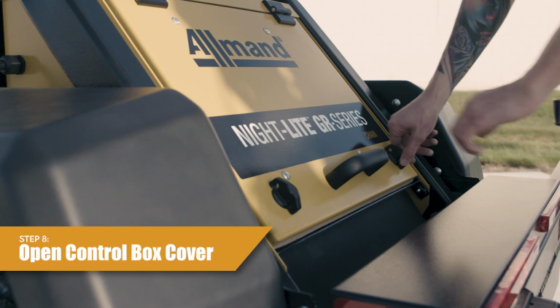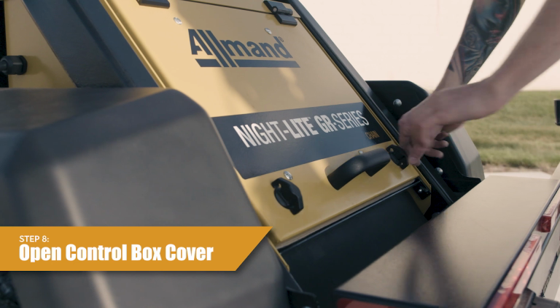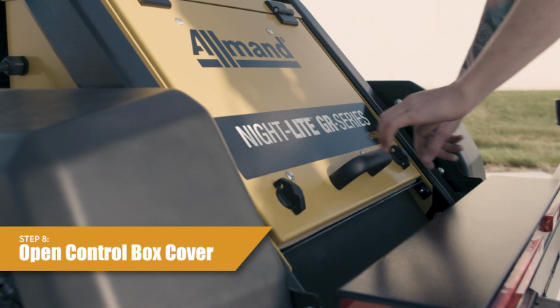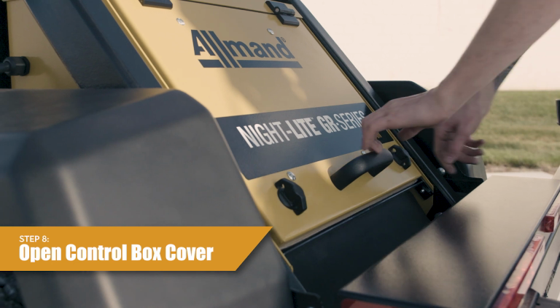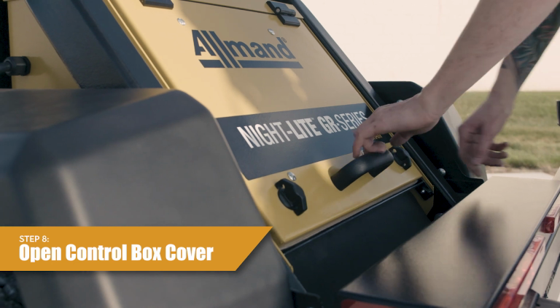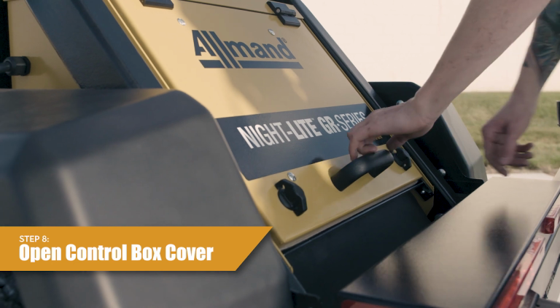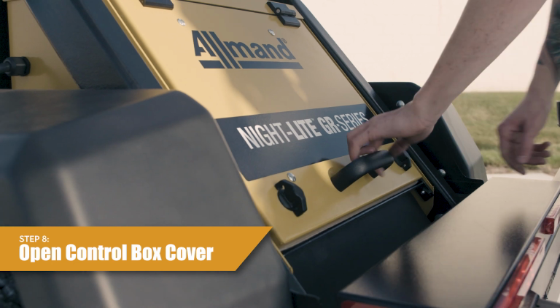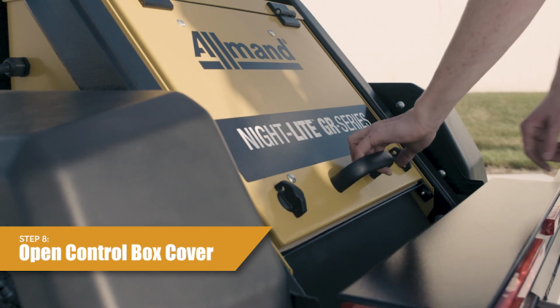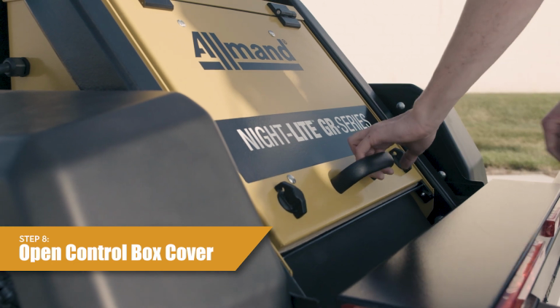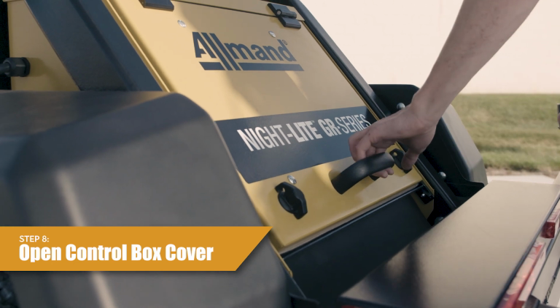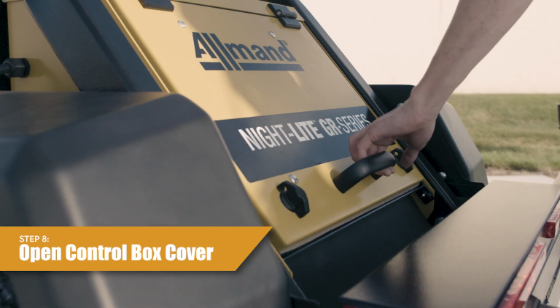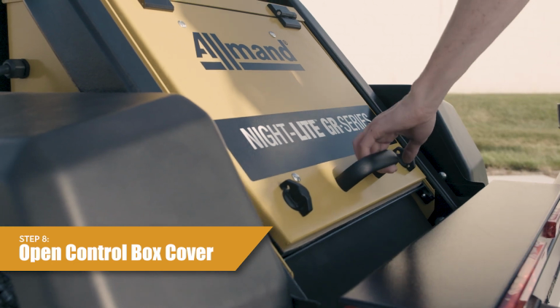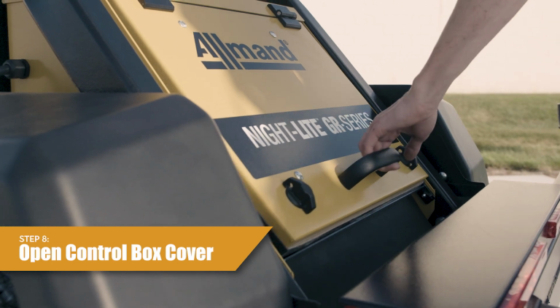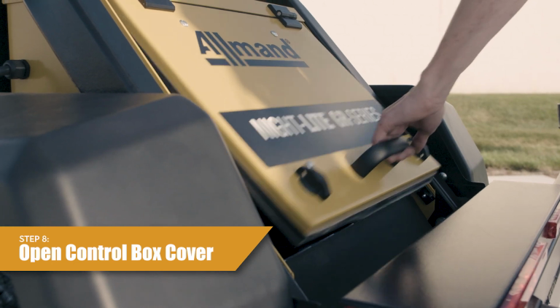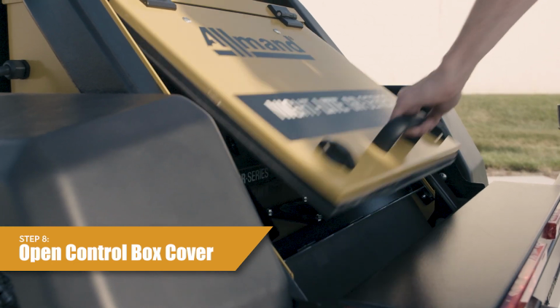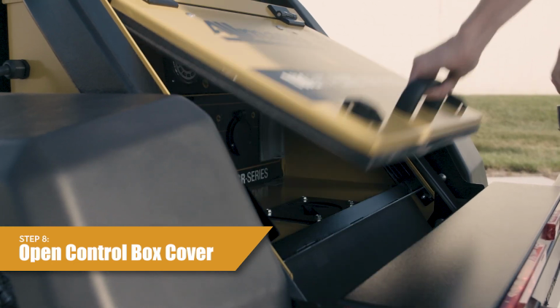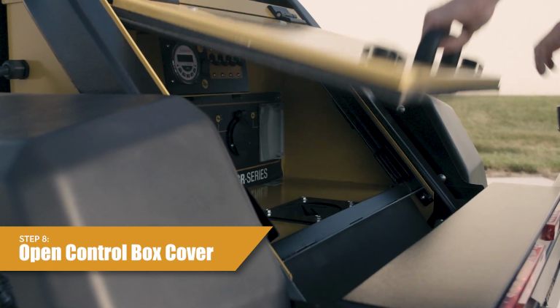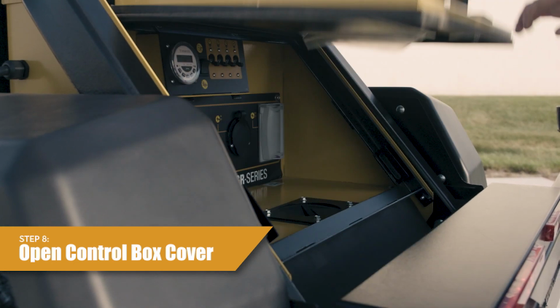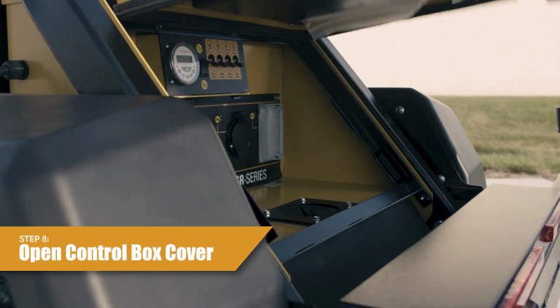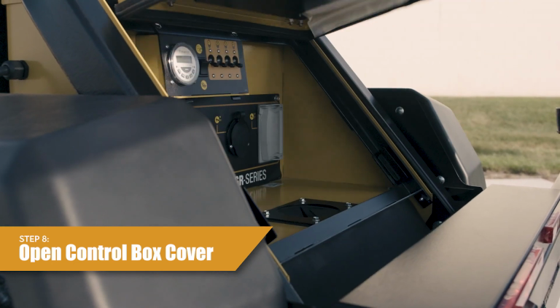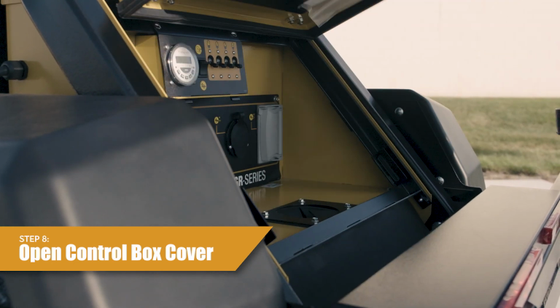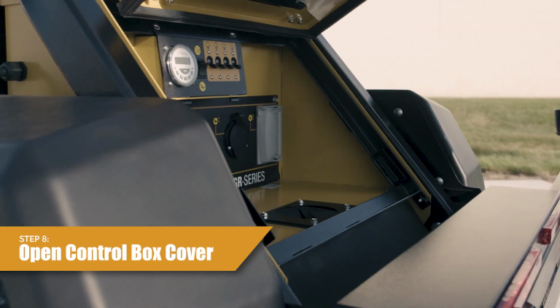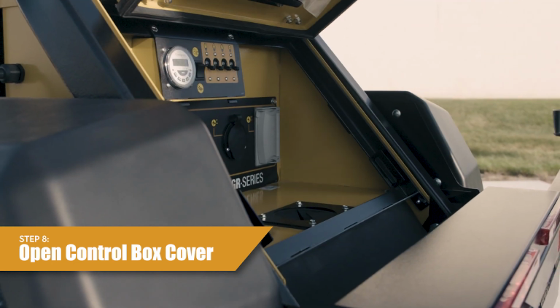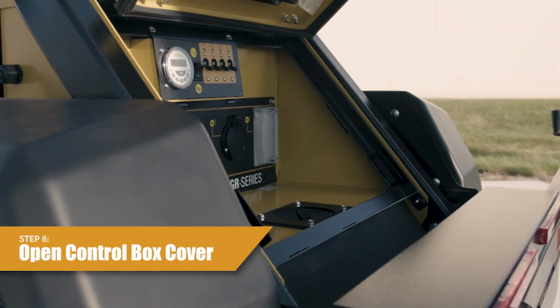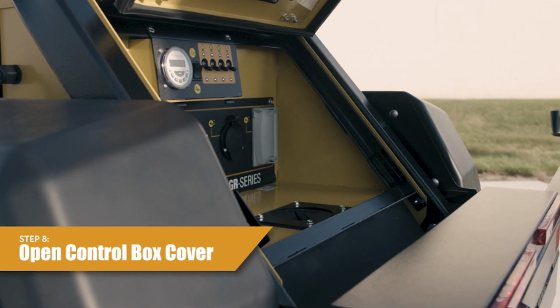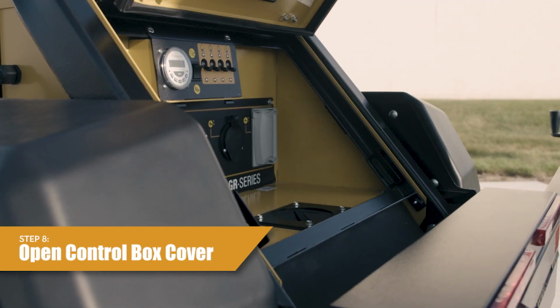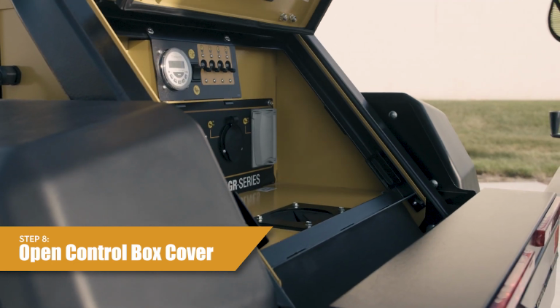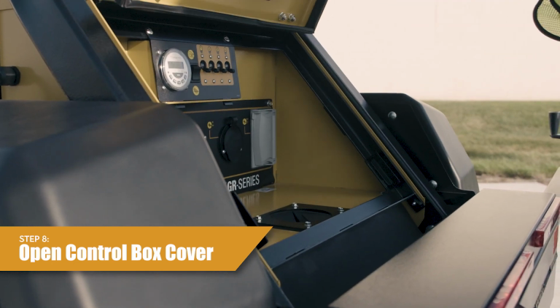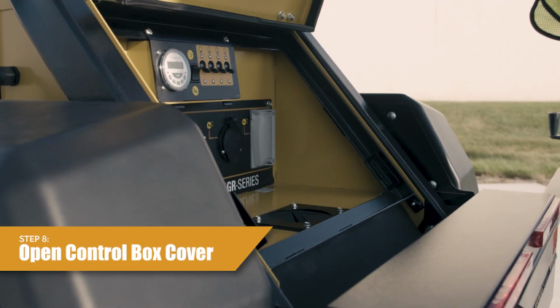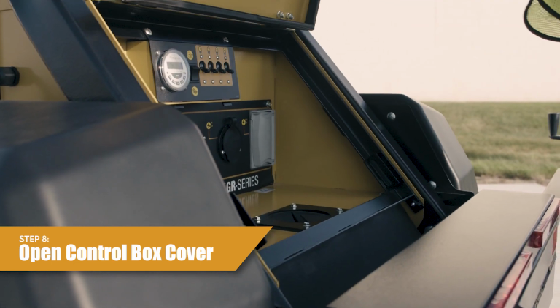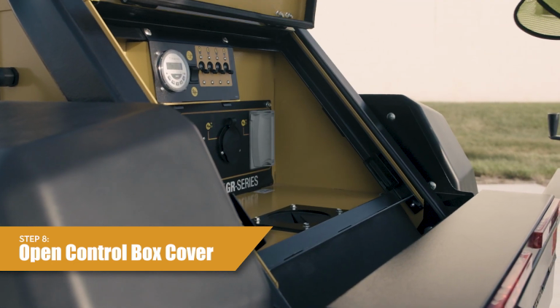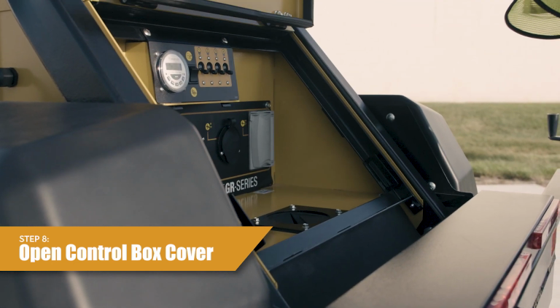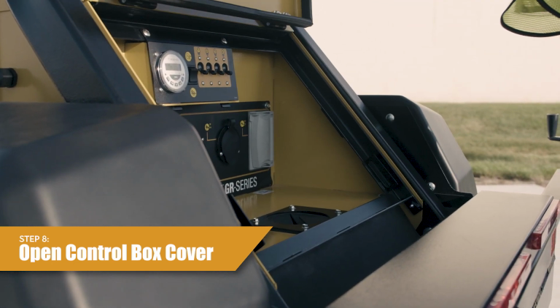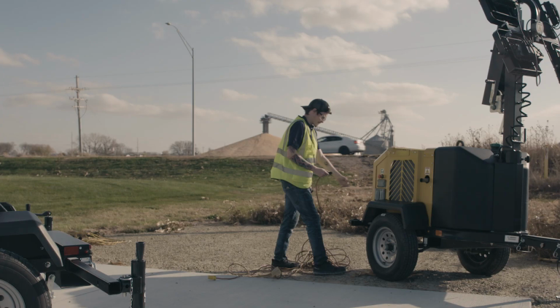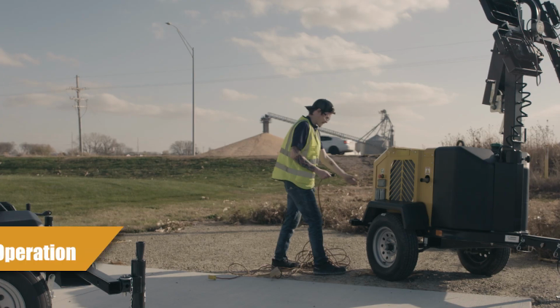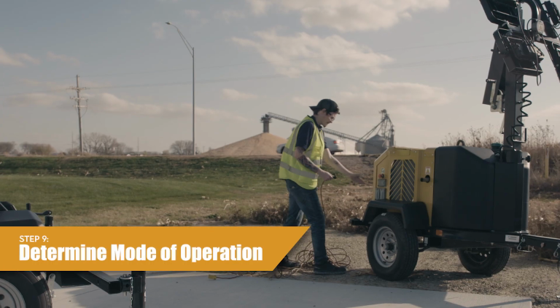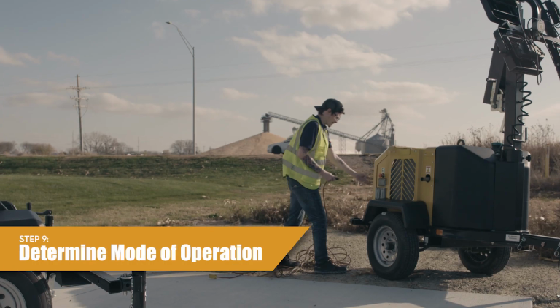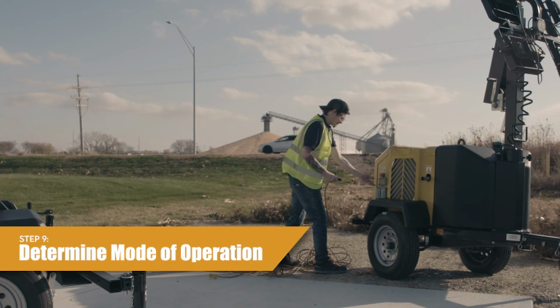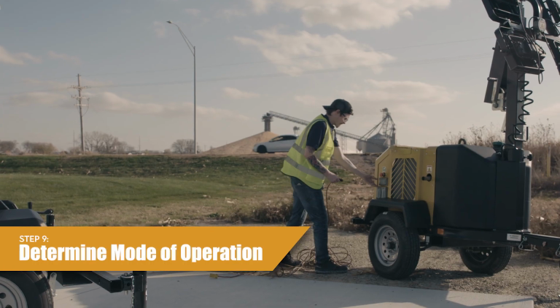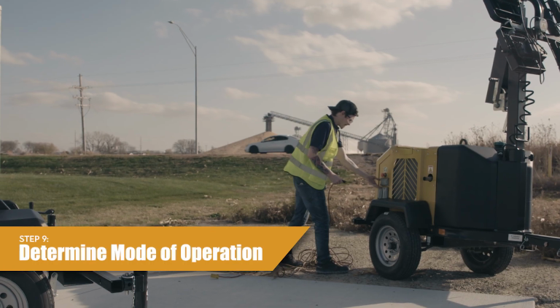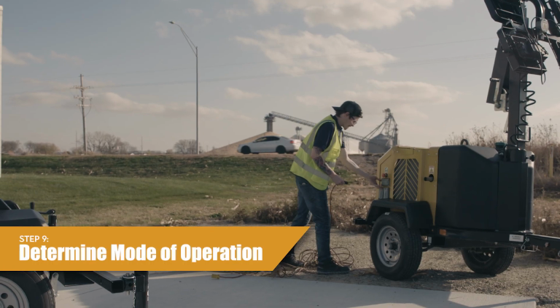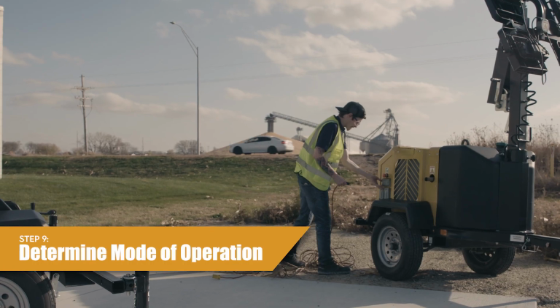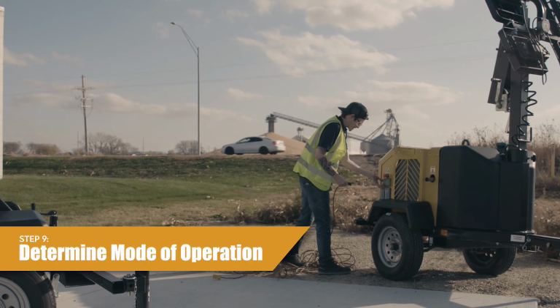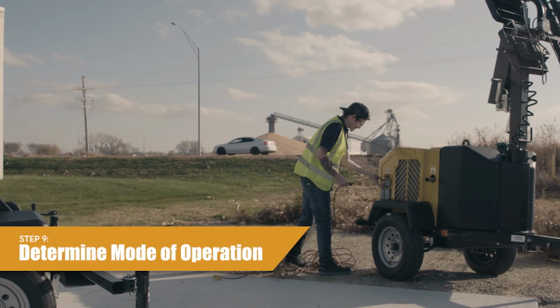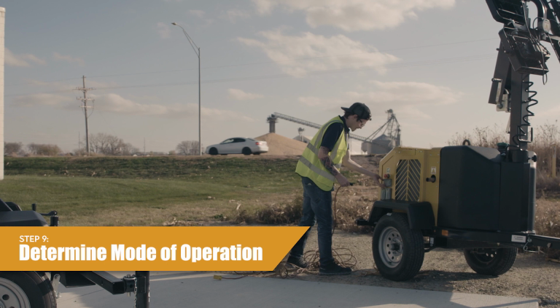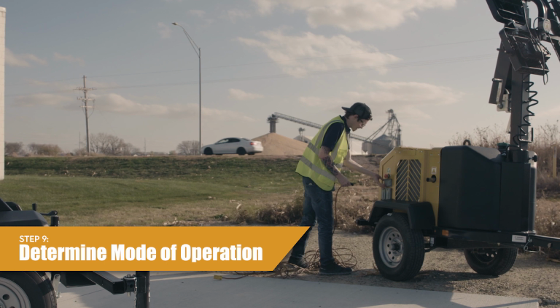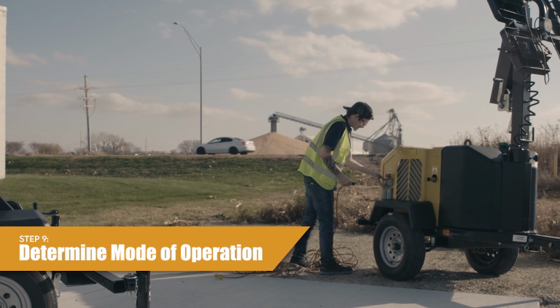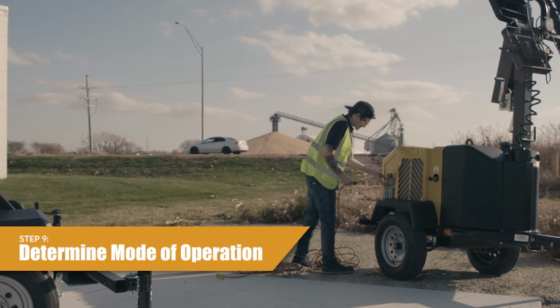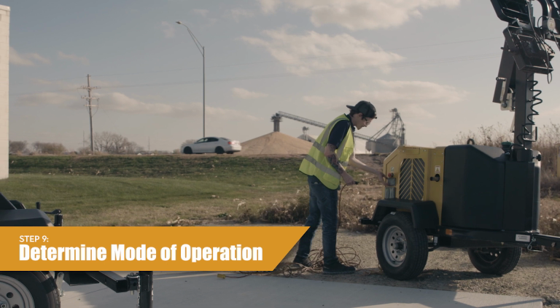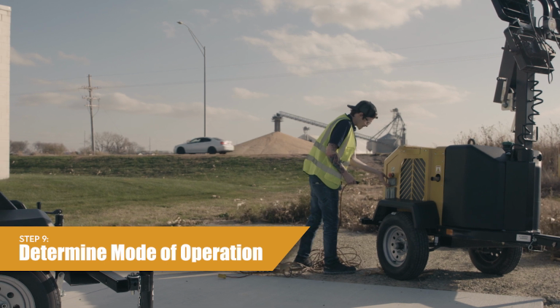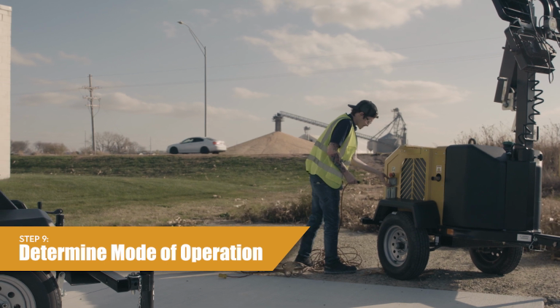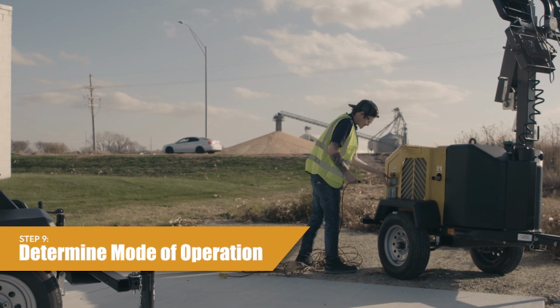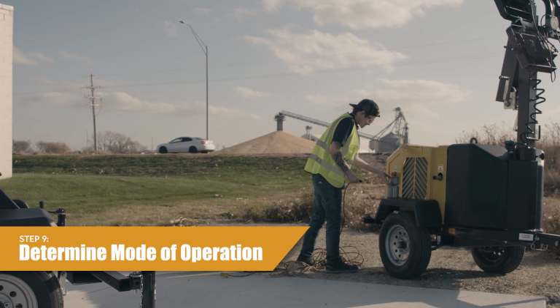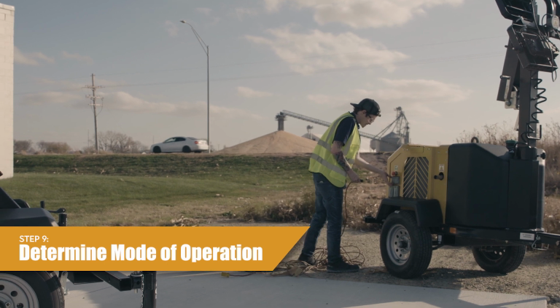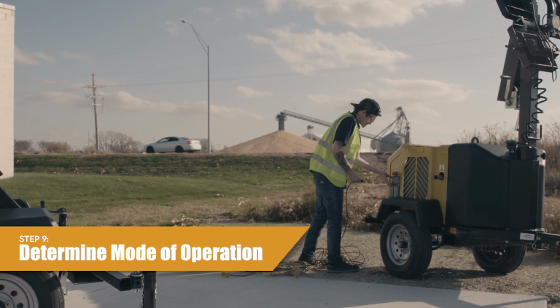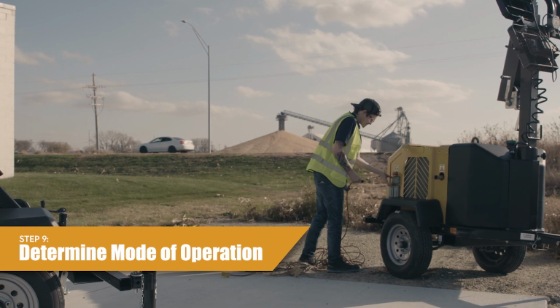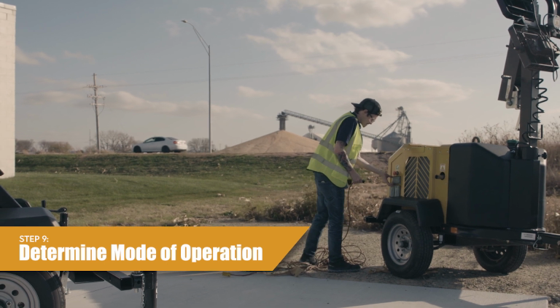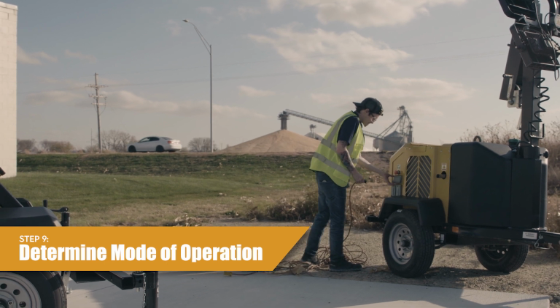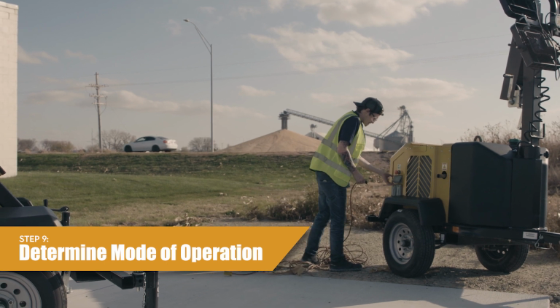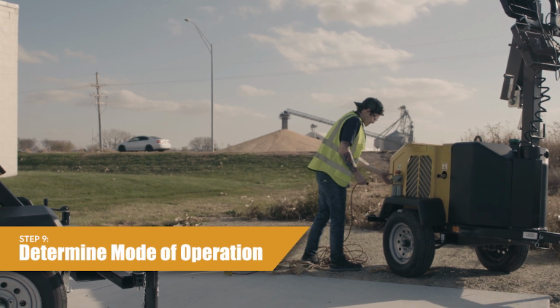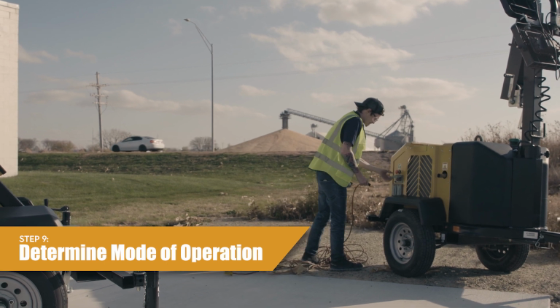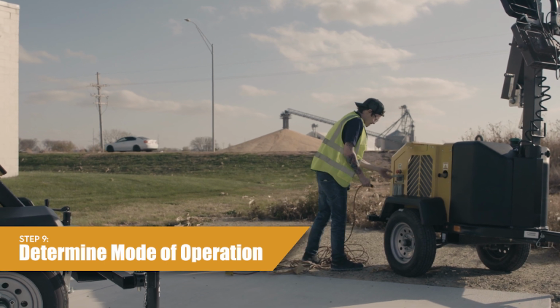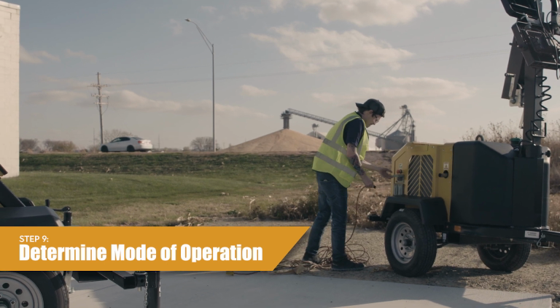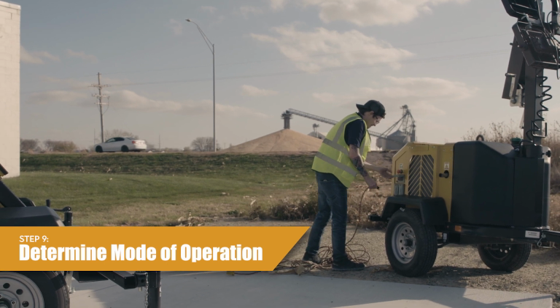Step eight, open the control box cover. Step nine, determine the mode of operation — standalone or daisy chained.